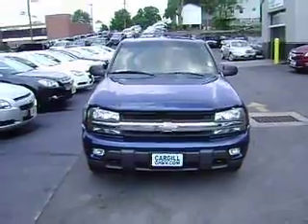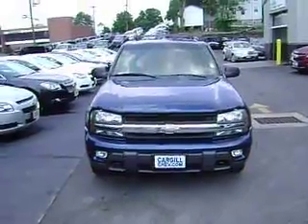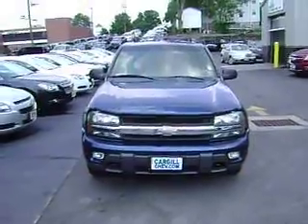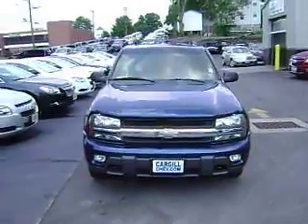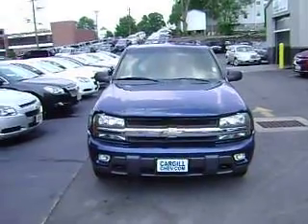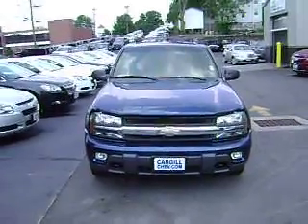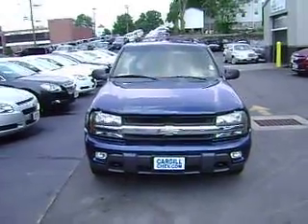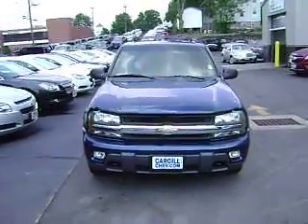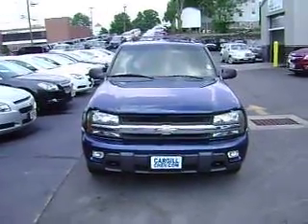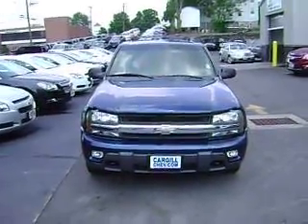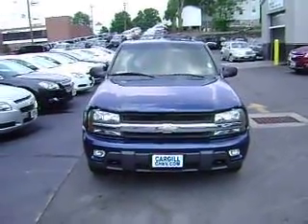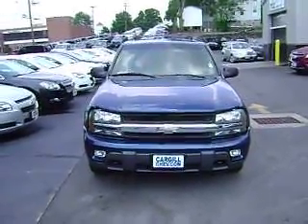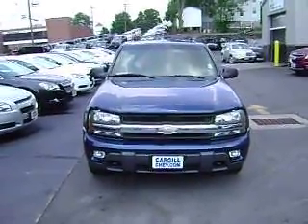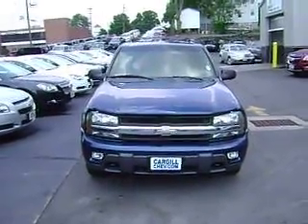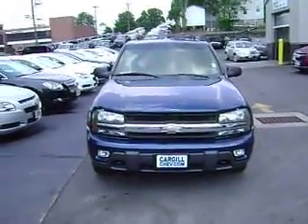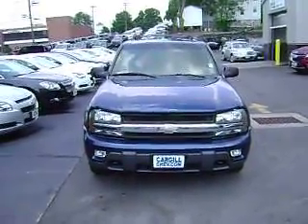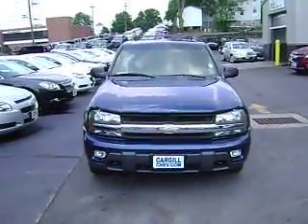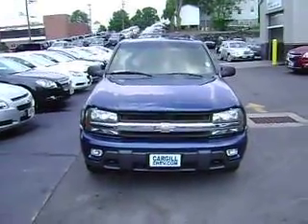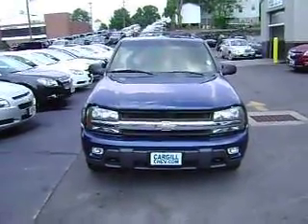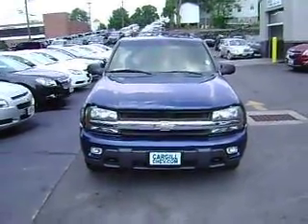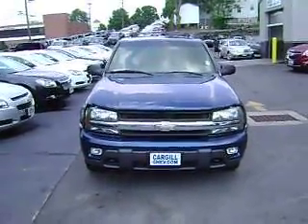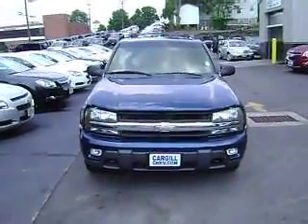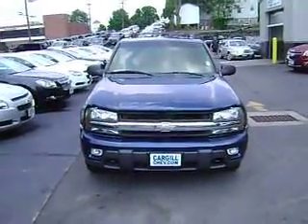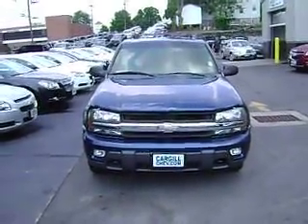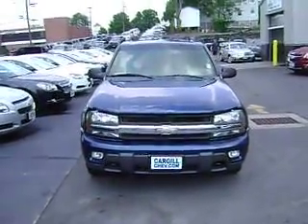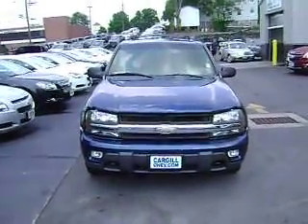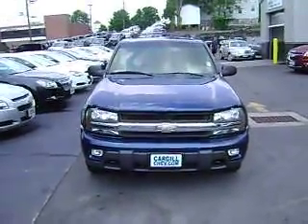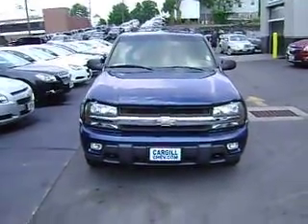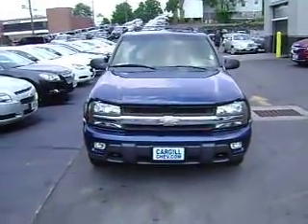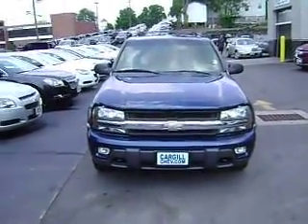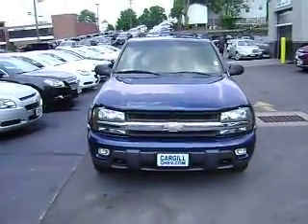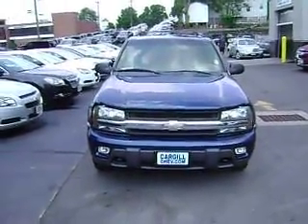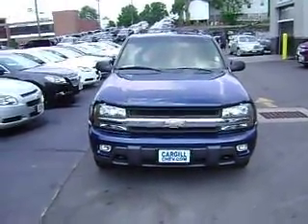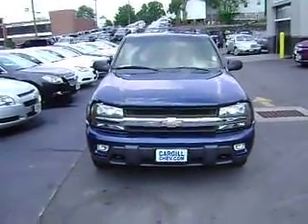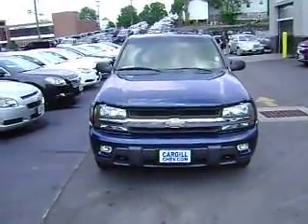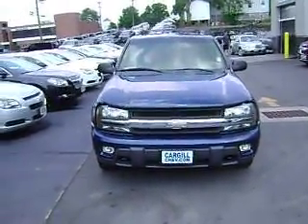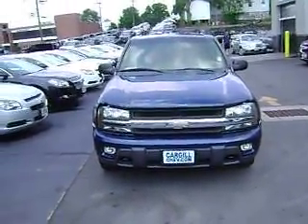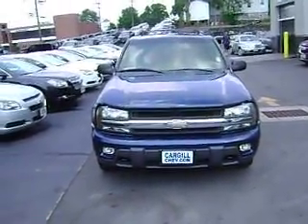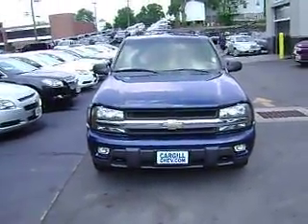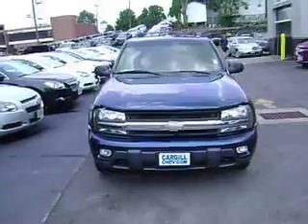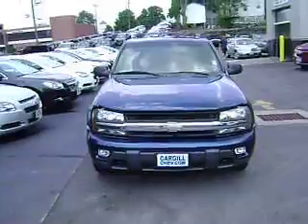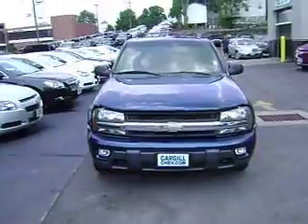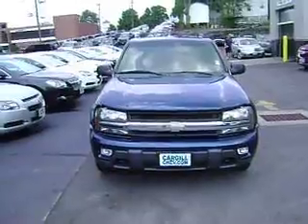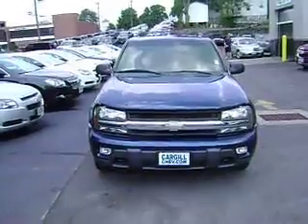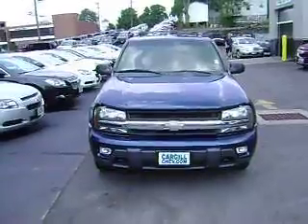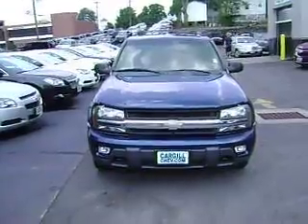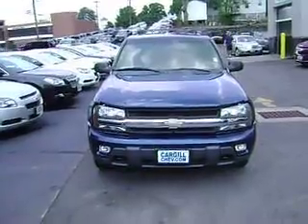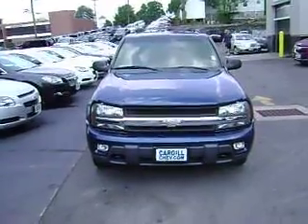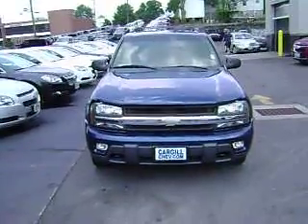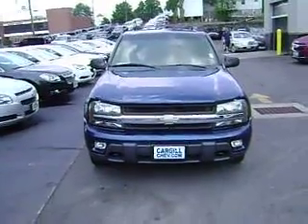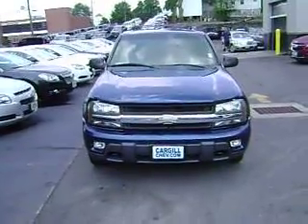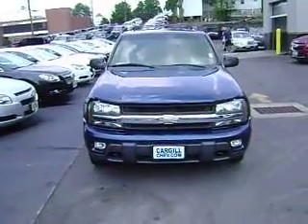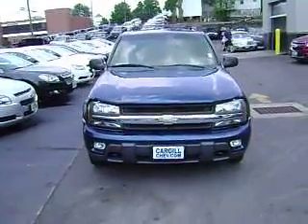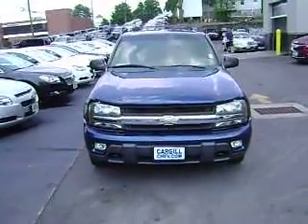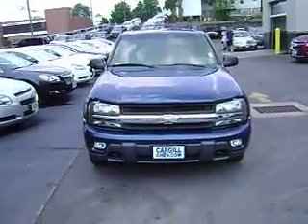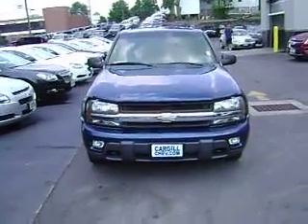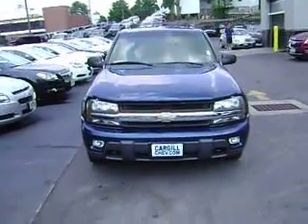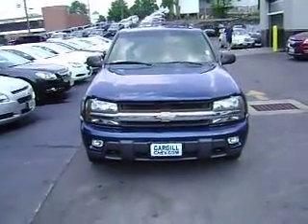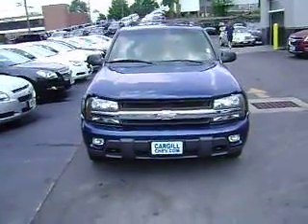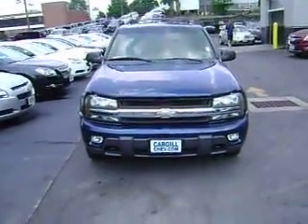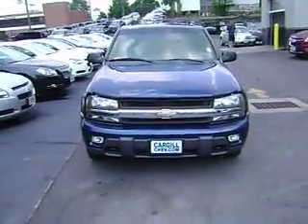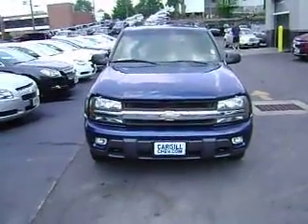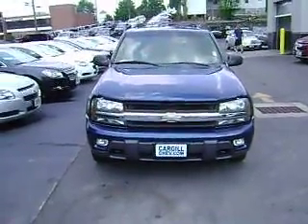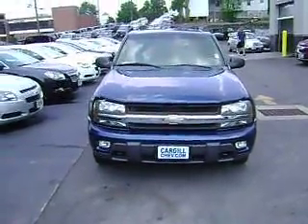Good afternoon, Olio. Dave Belisle at Cargill Chevrolet. Just wanted to send you a quick video walk around on this Trailblazer that you were looking at.